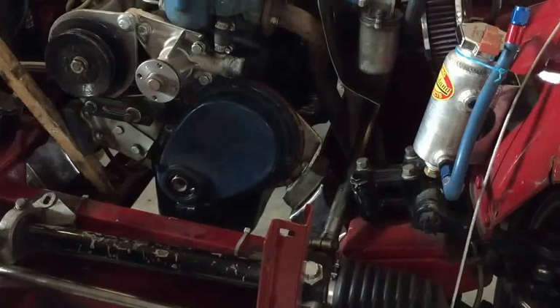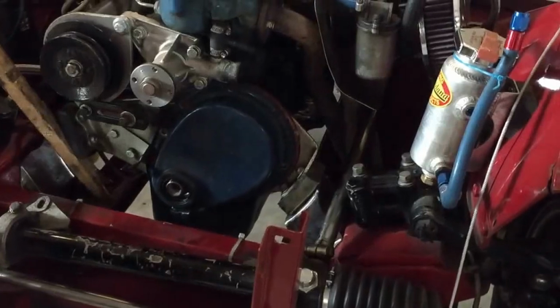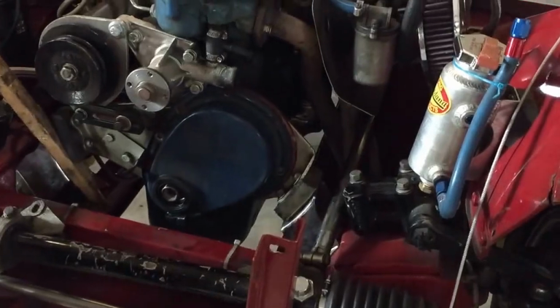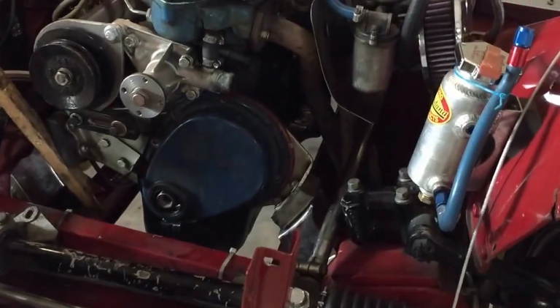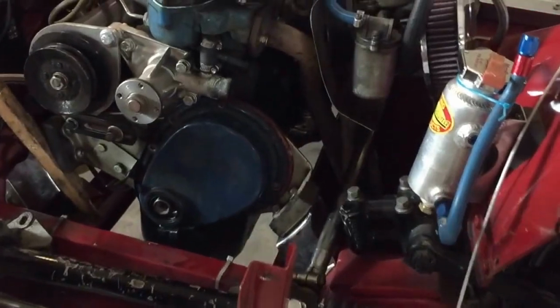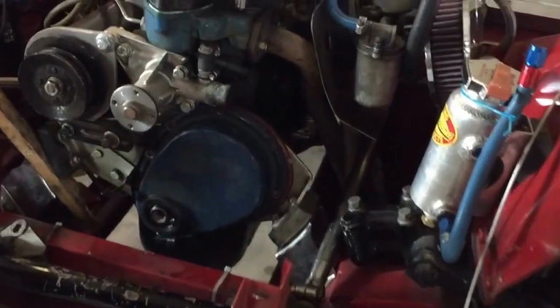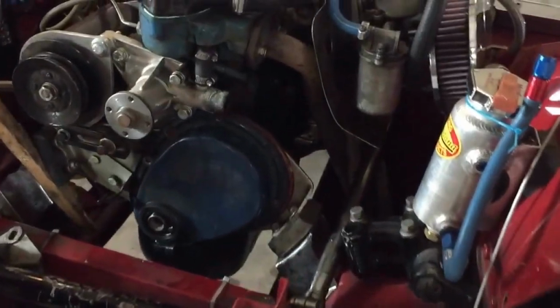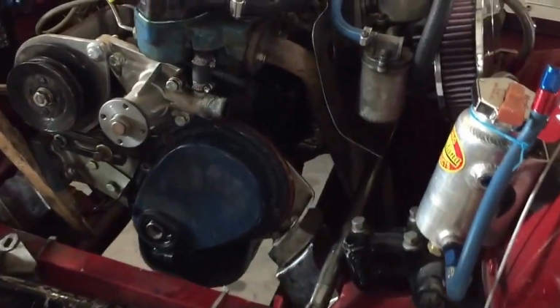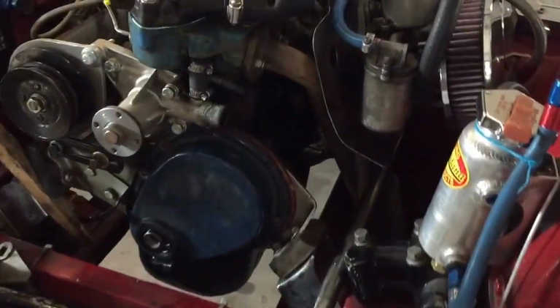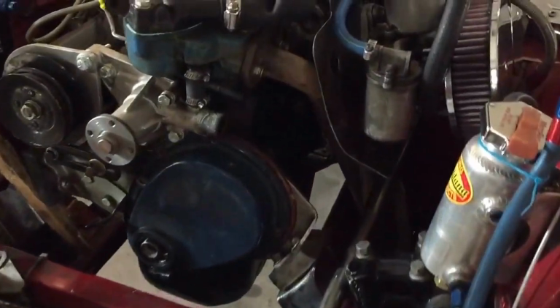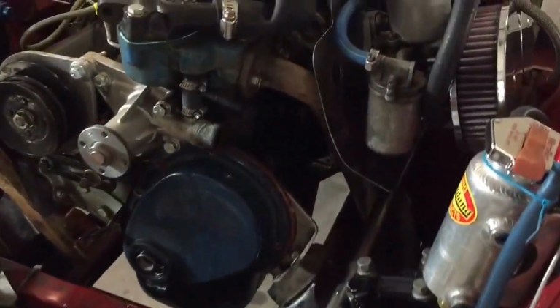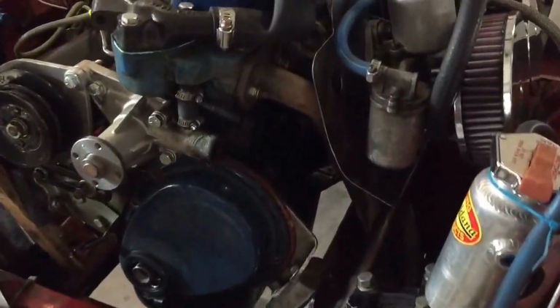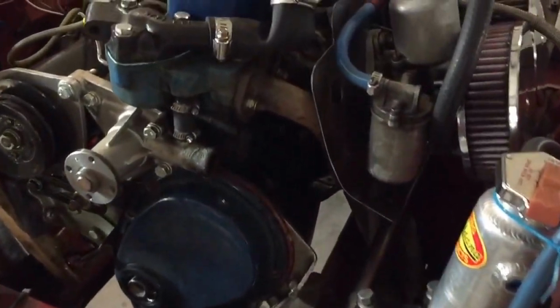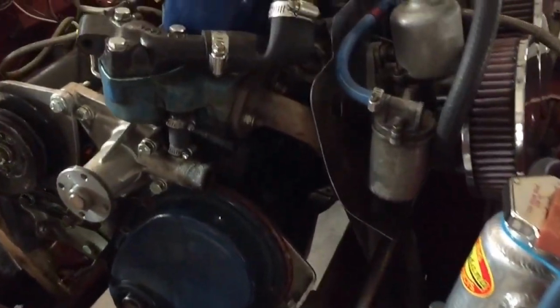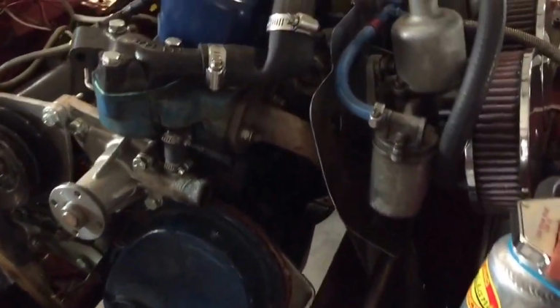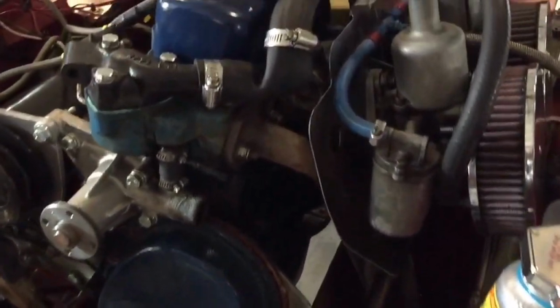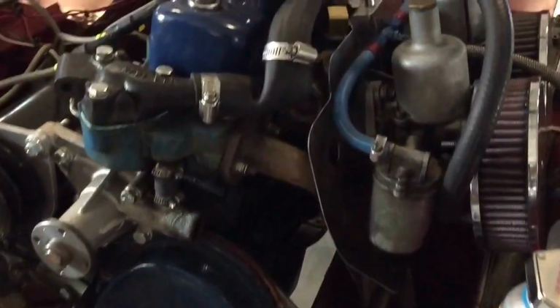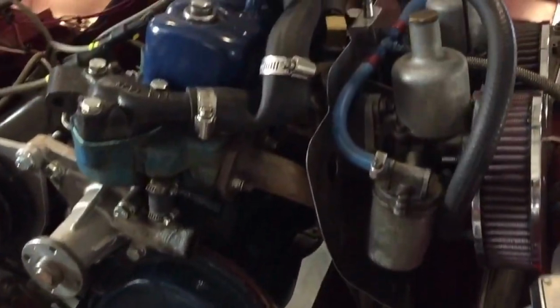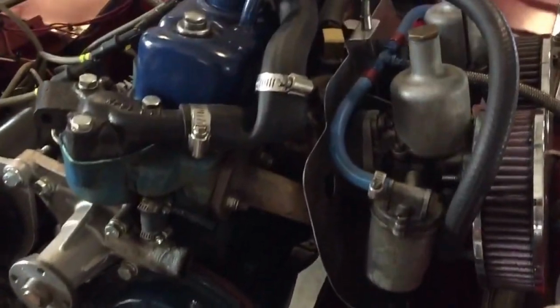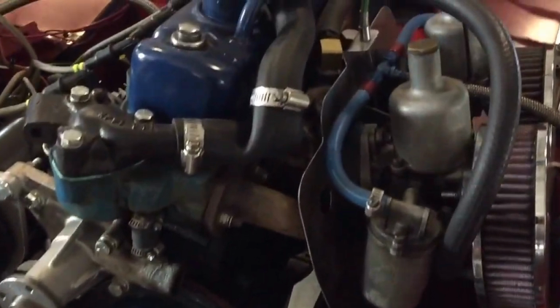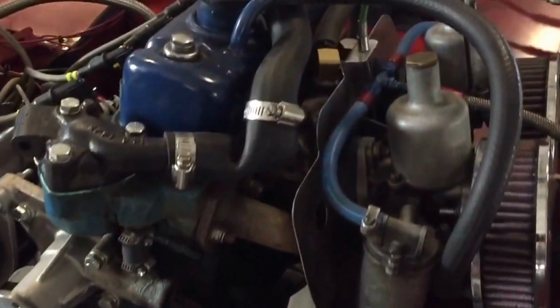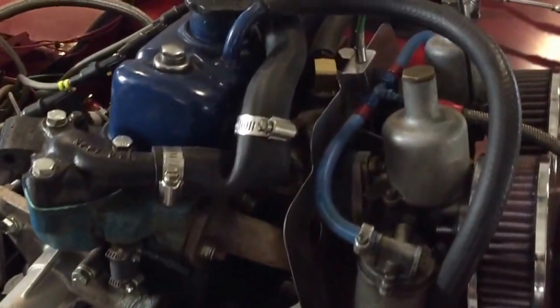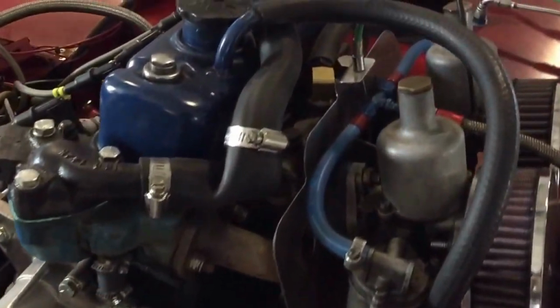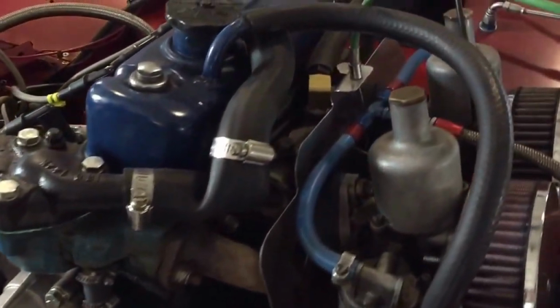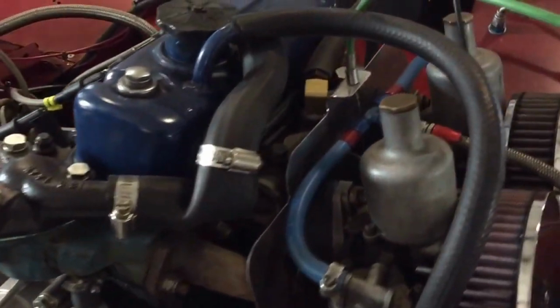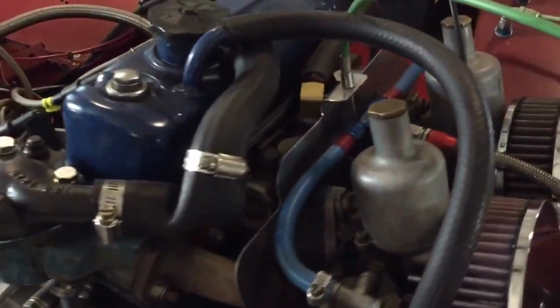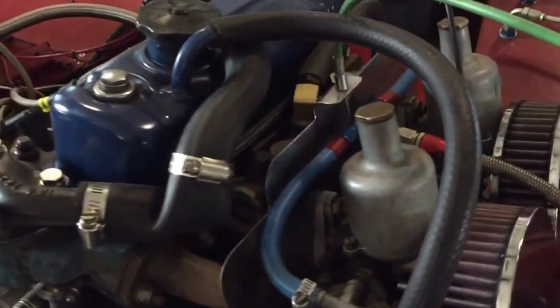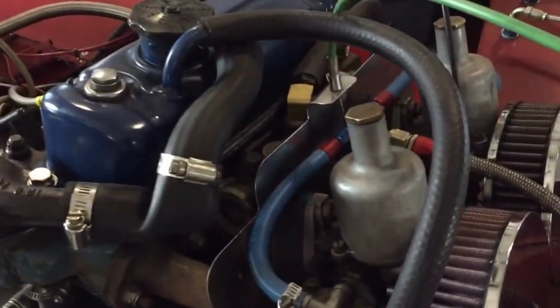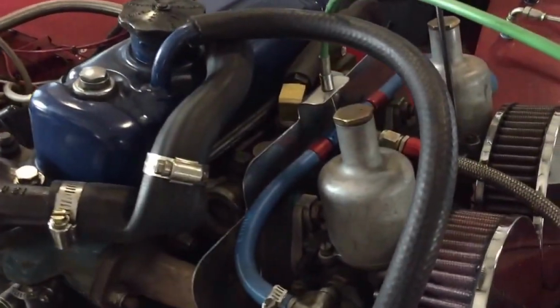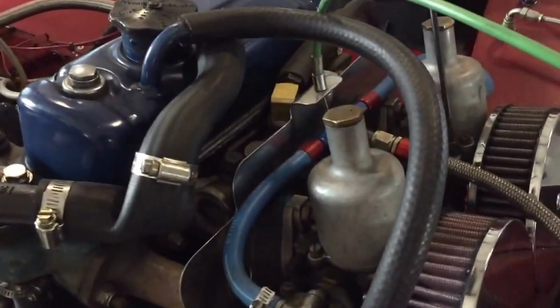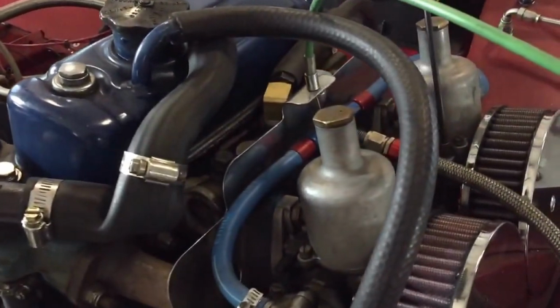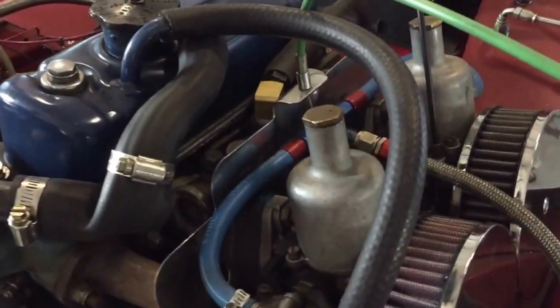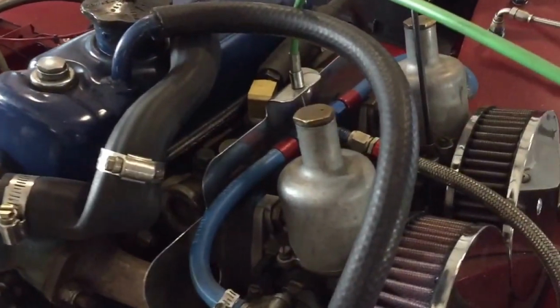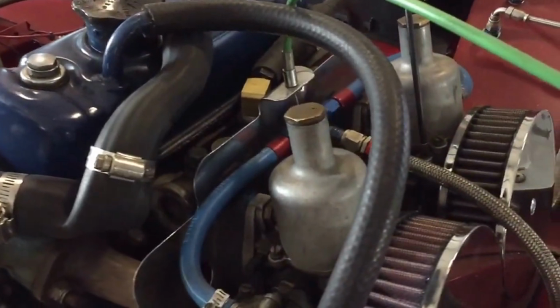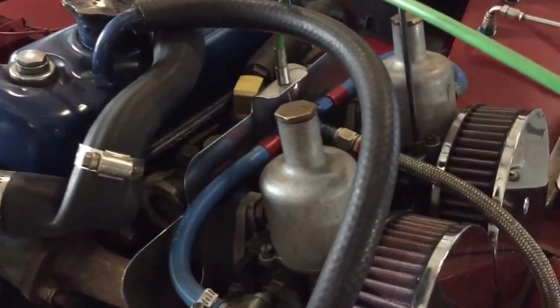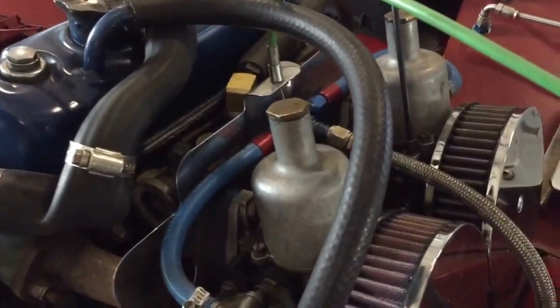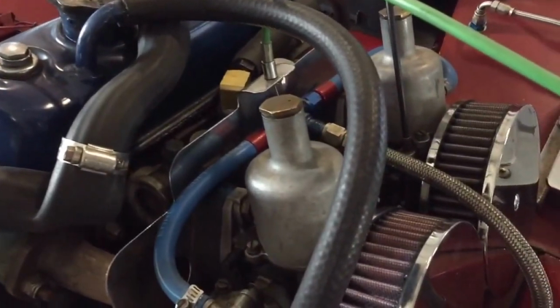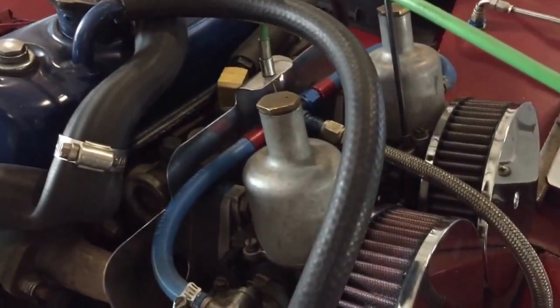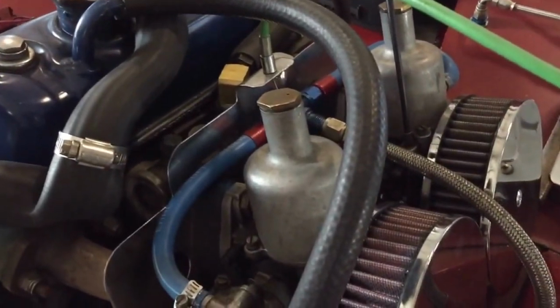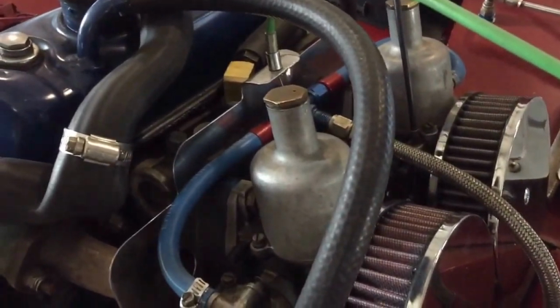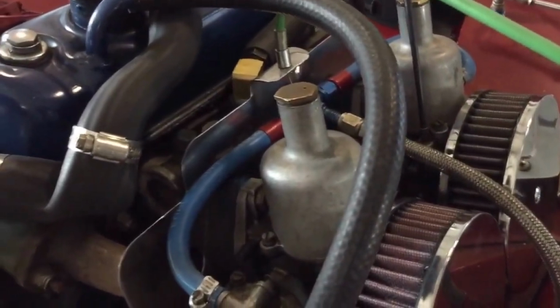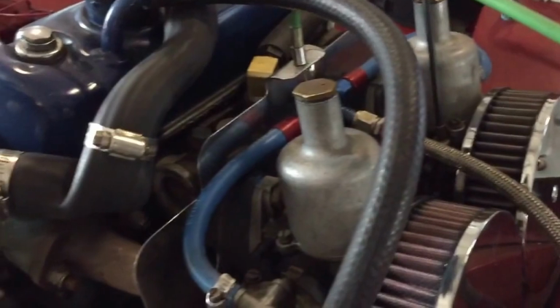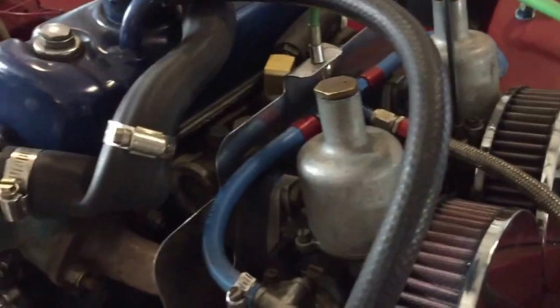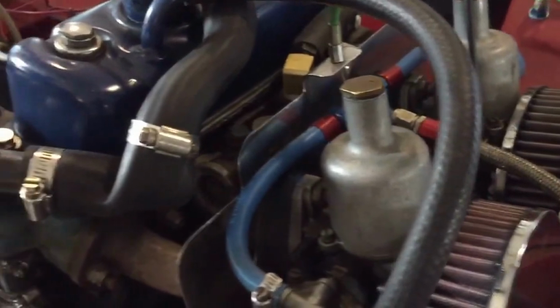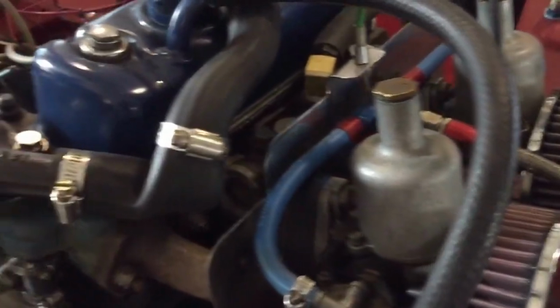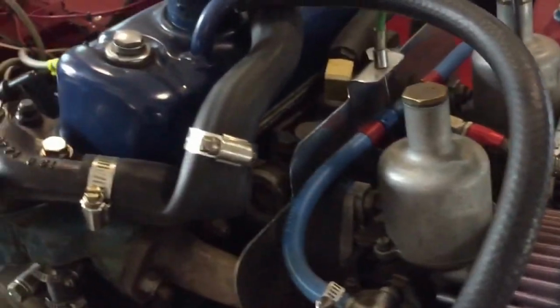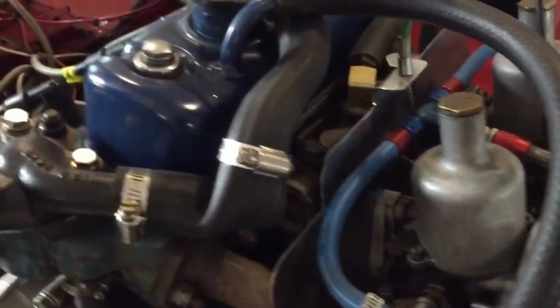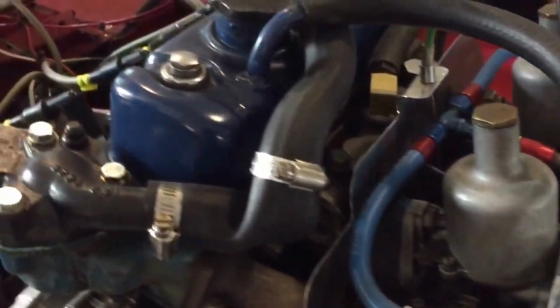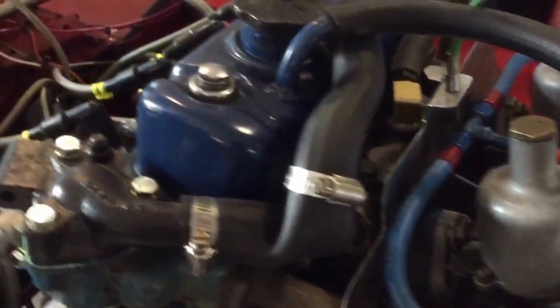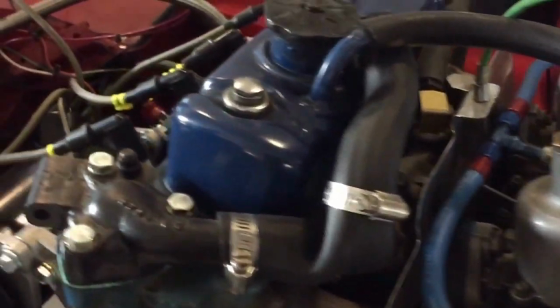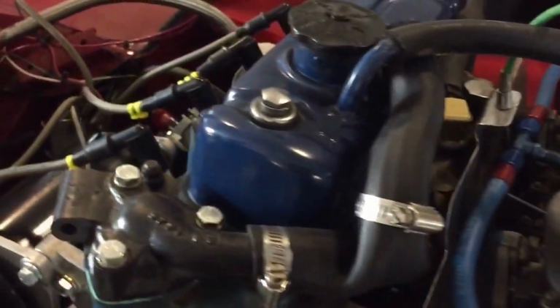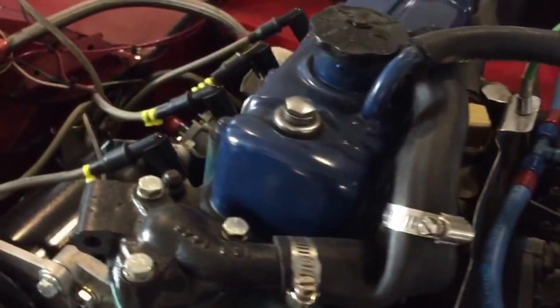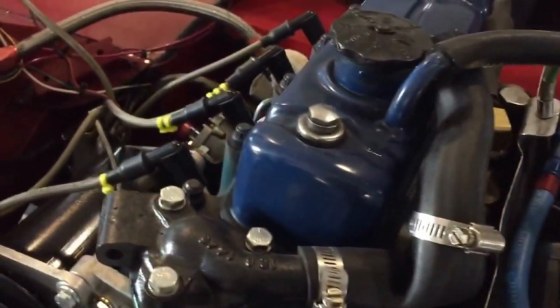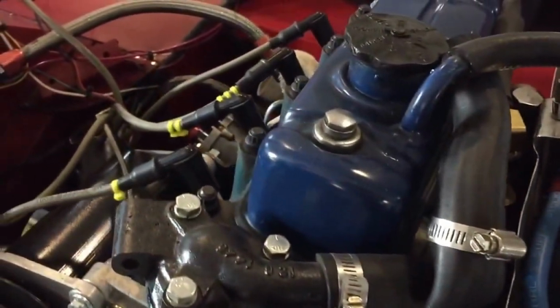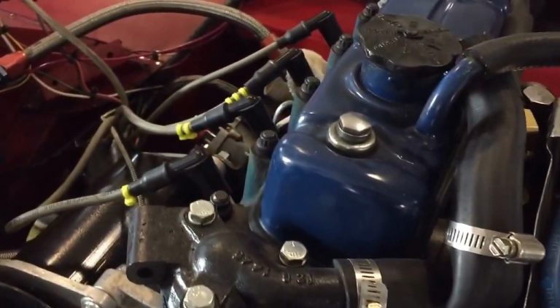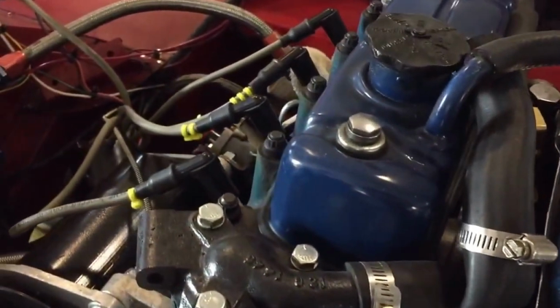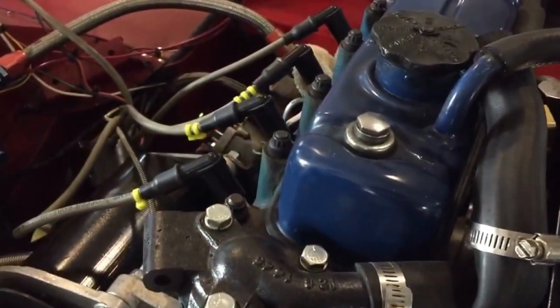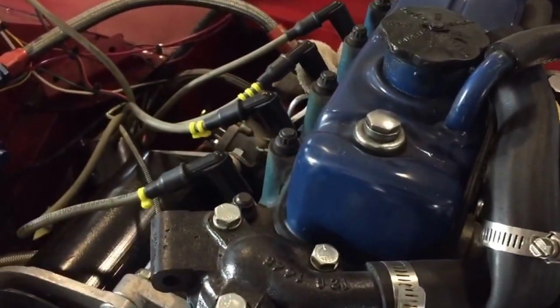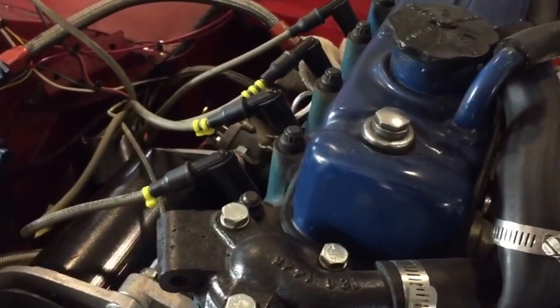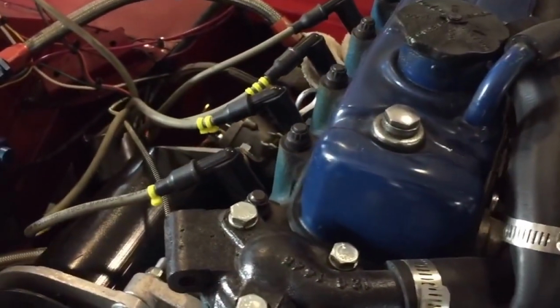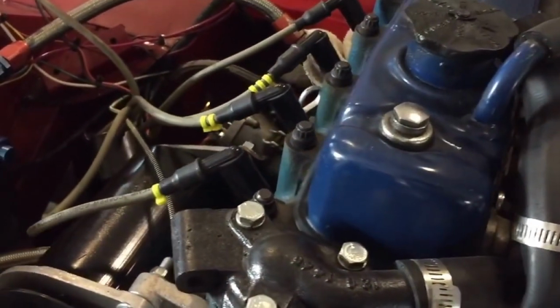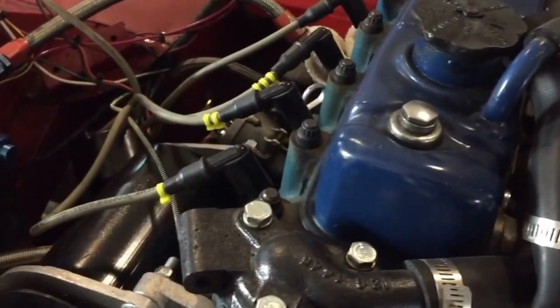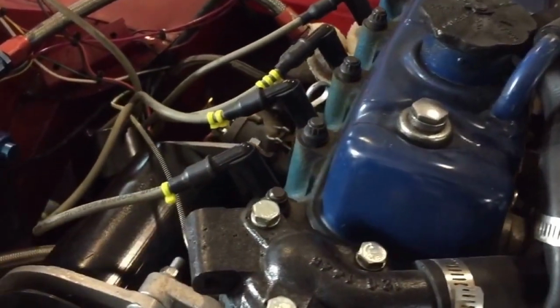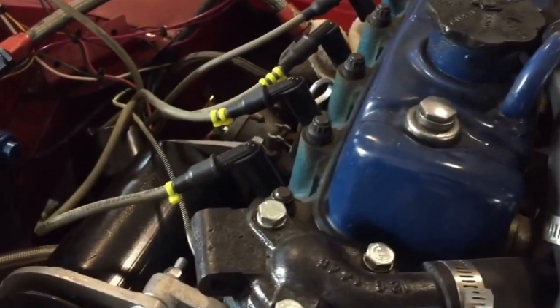Hey from BugEyeGuy.com. This is a race car that we sent out on the street and found that it wasn't getting a spark when it failed.